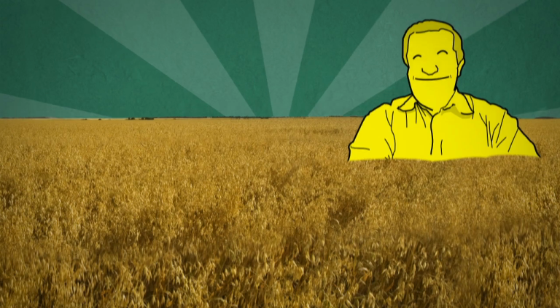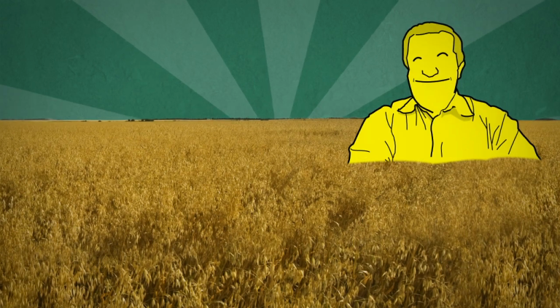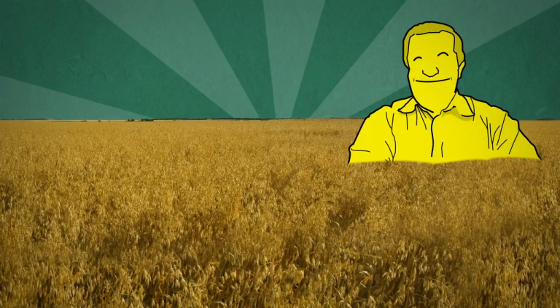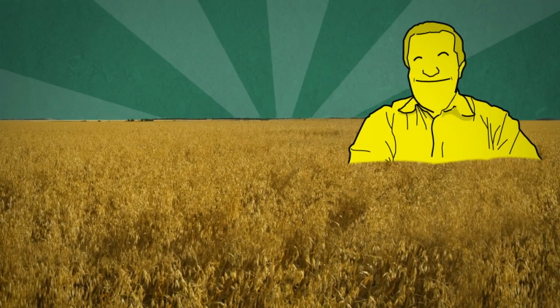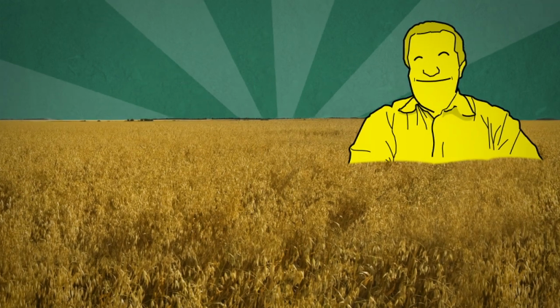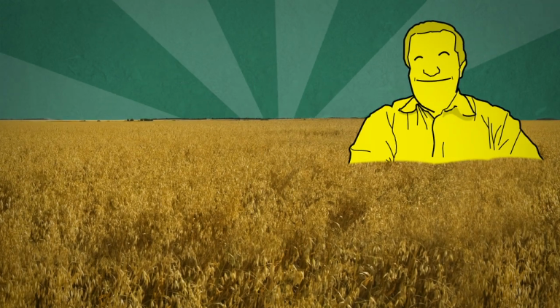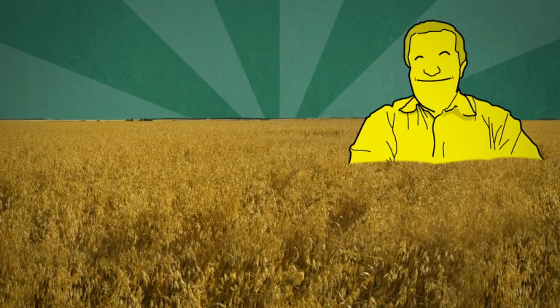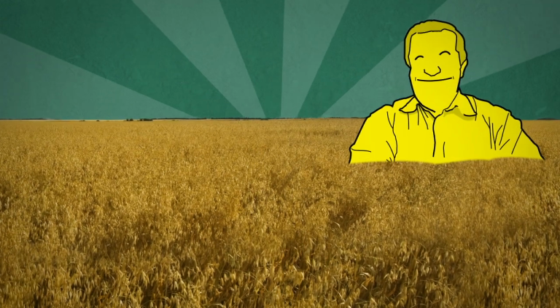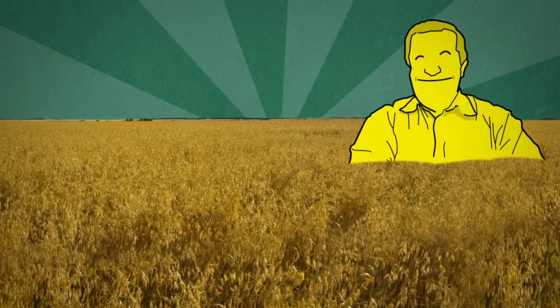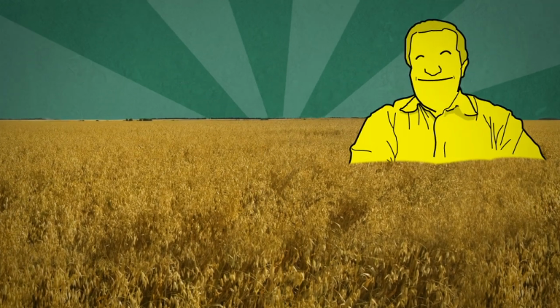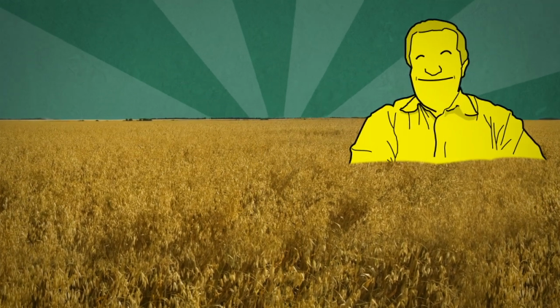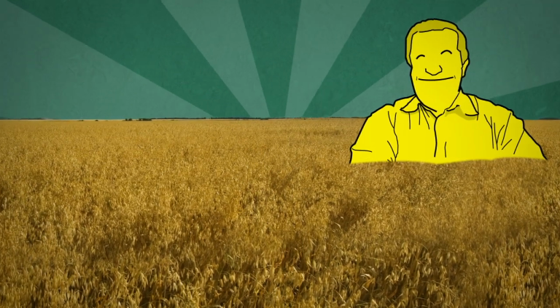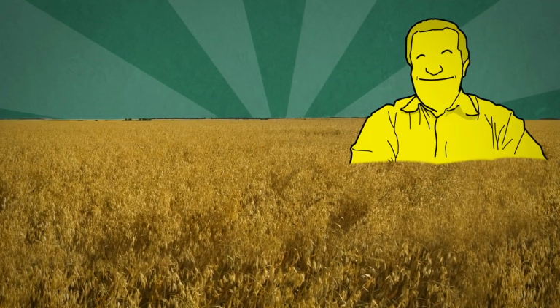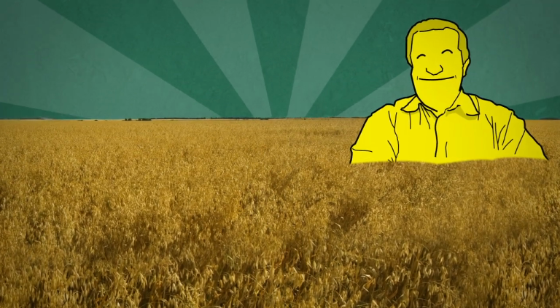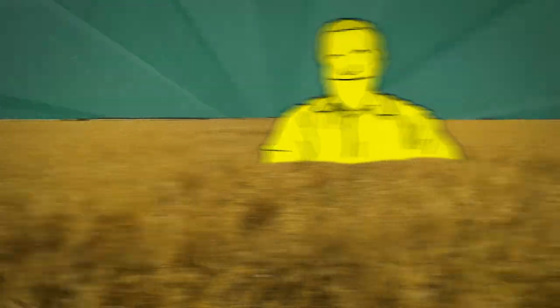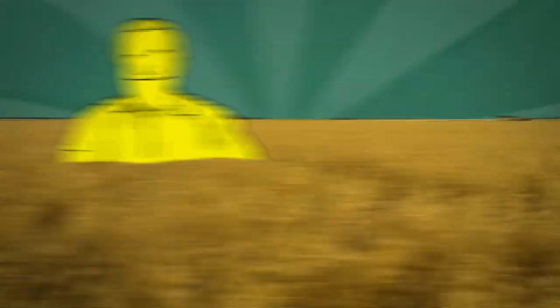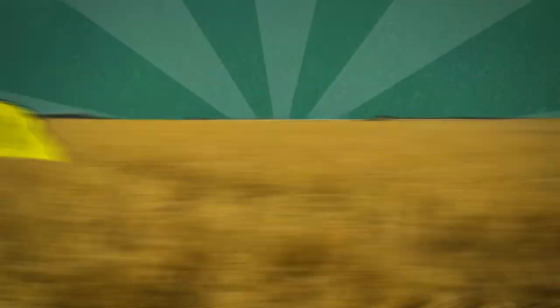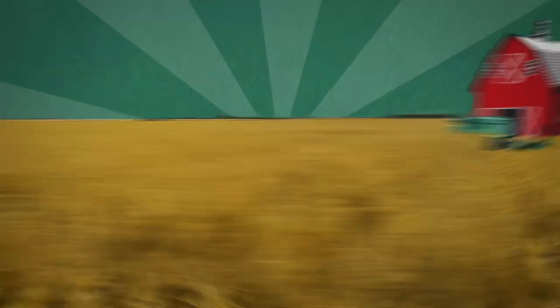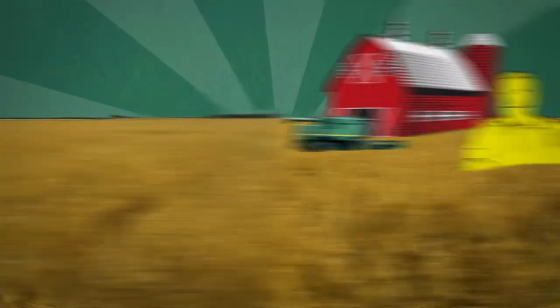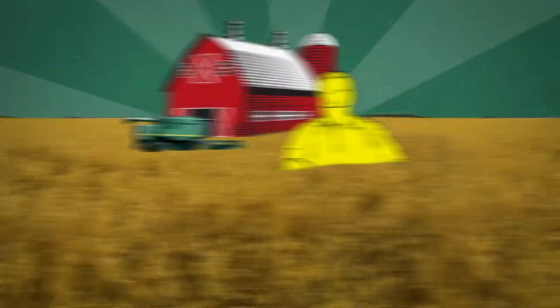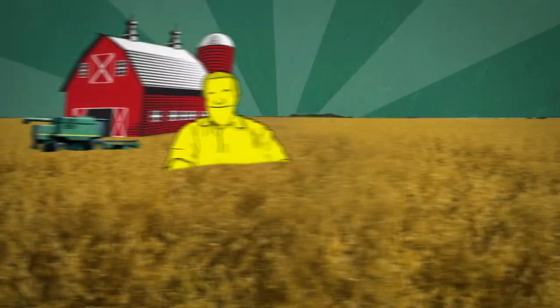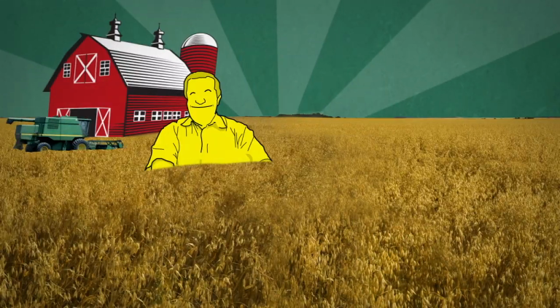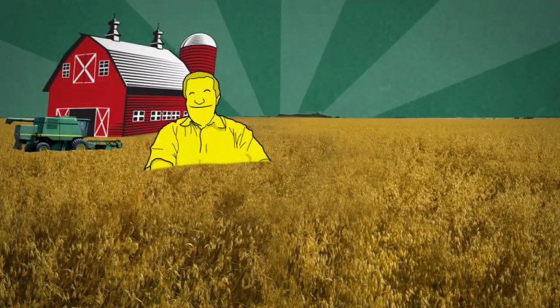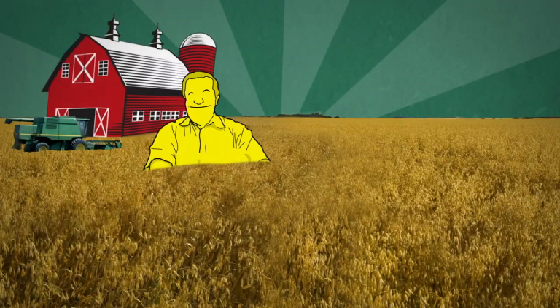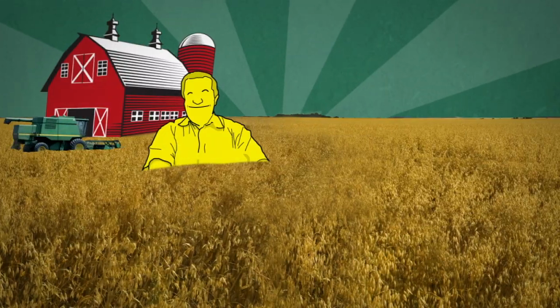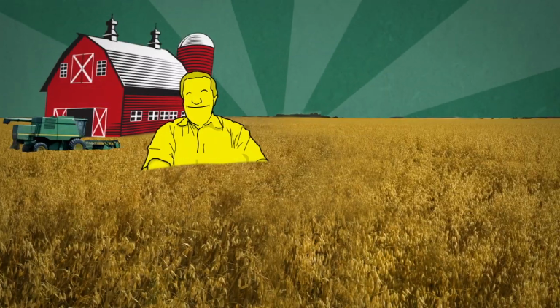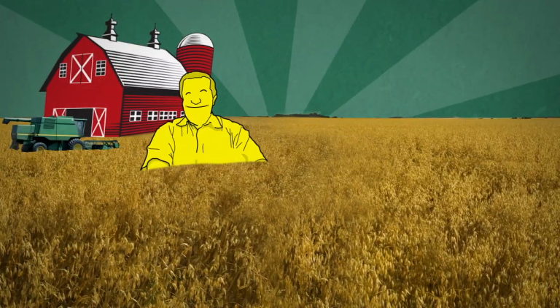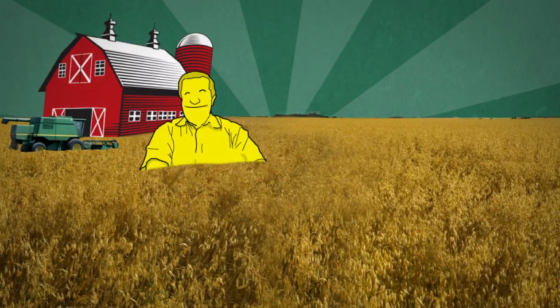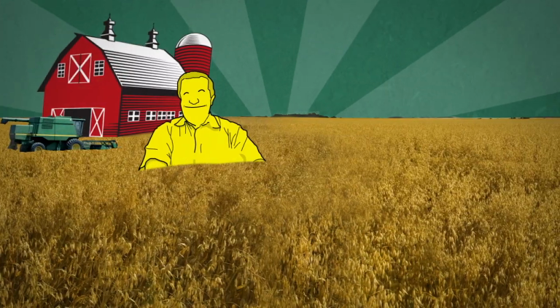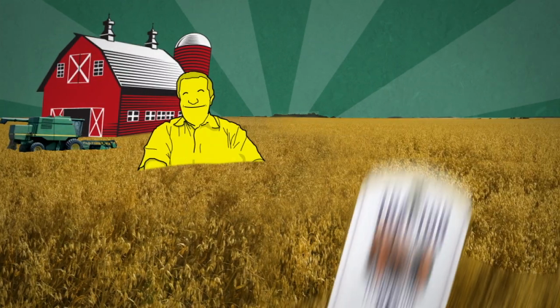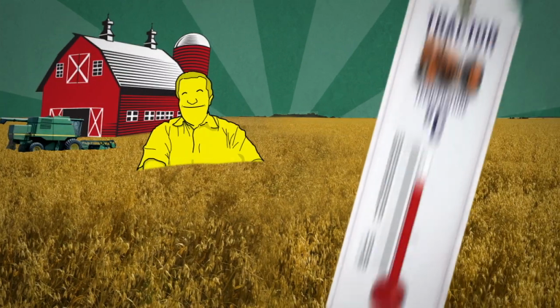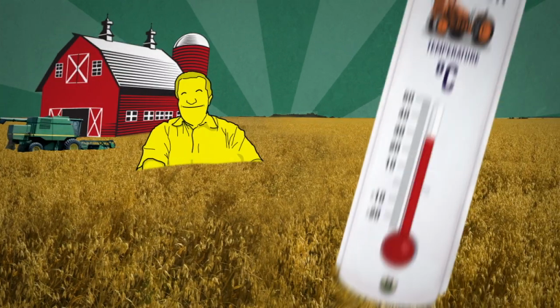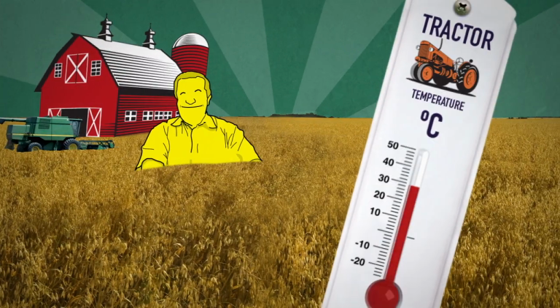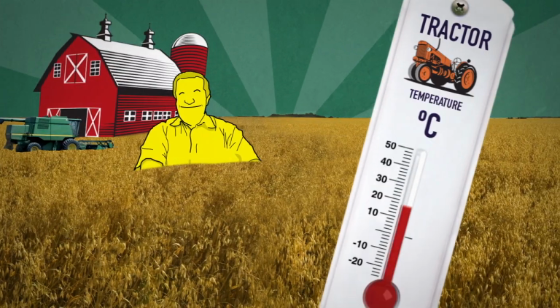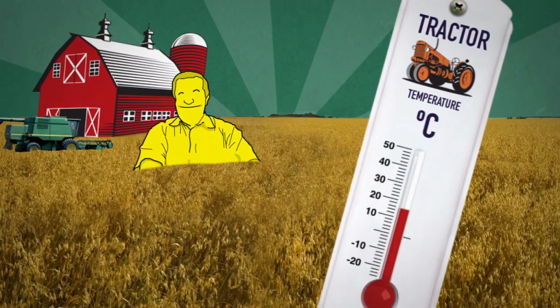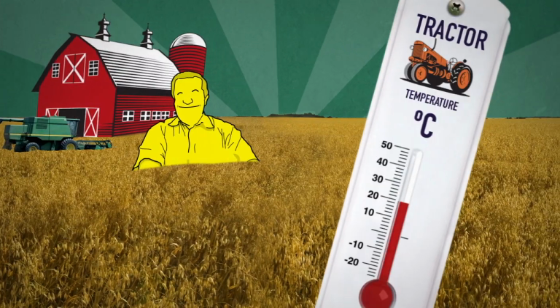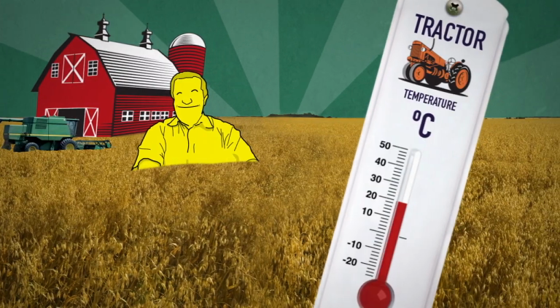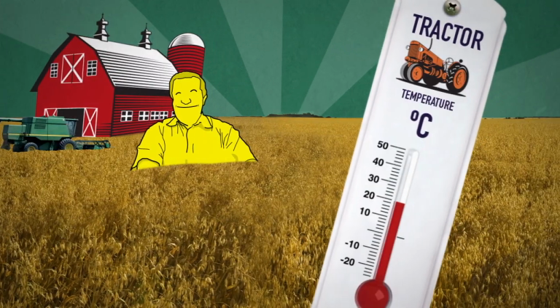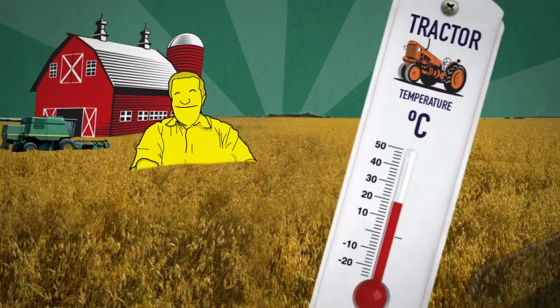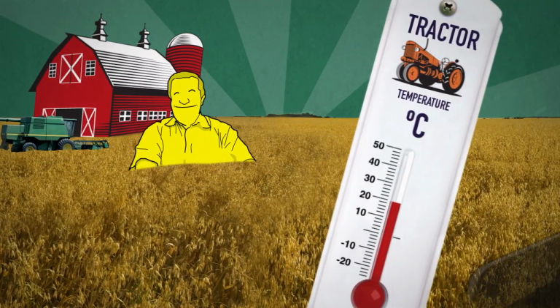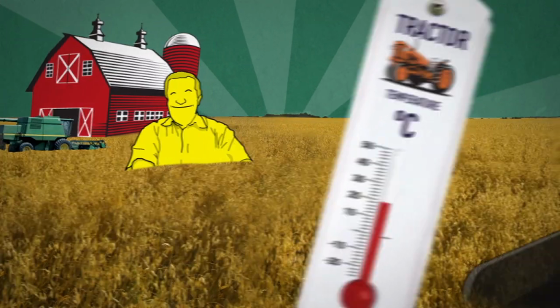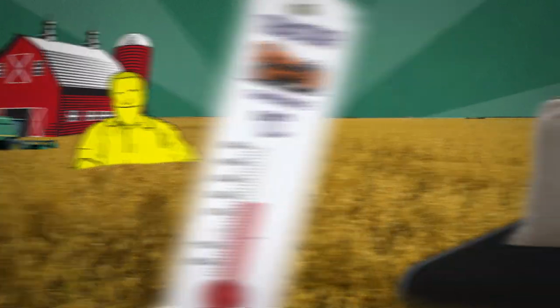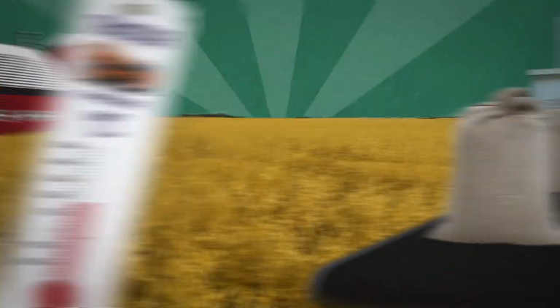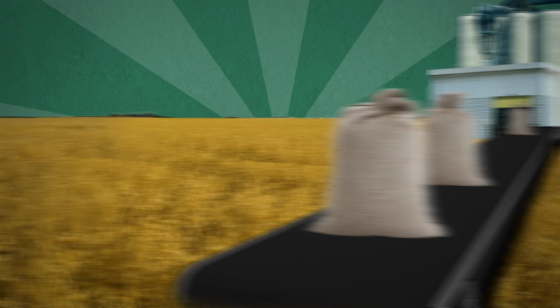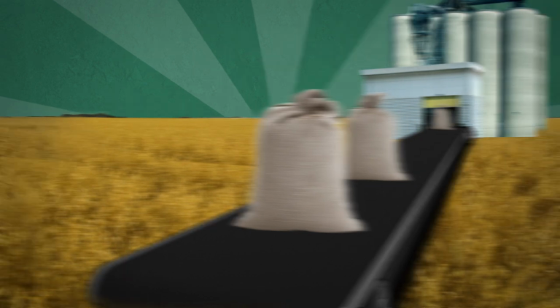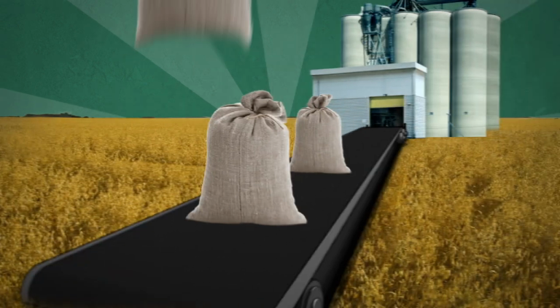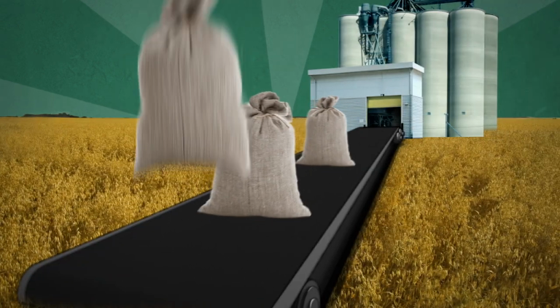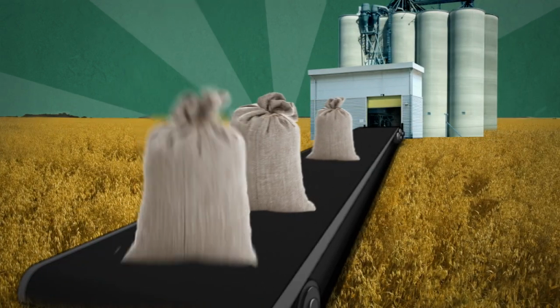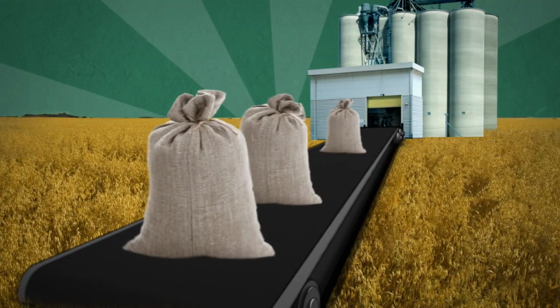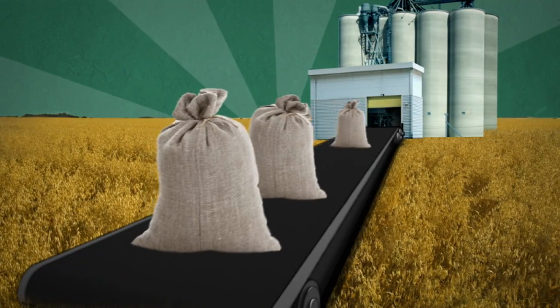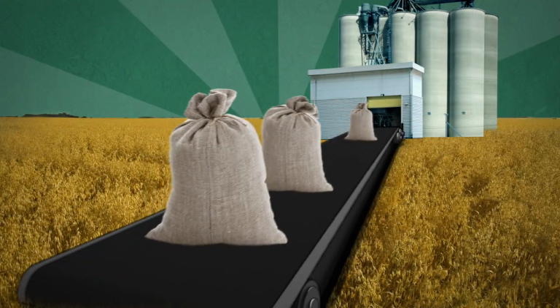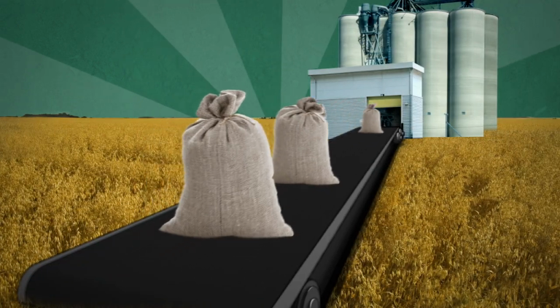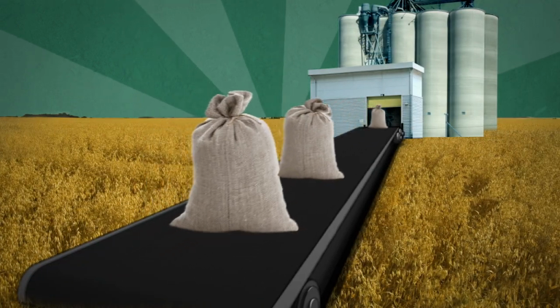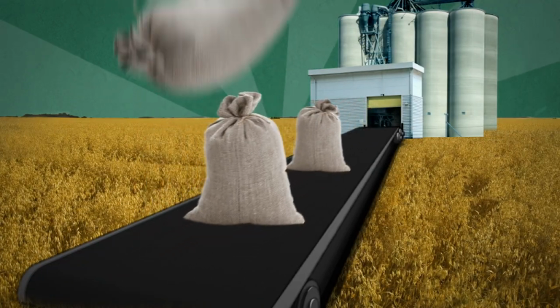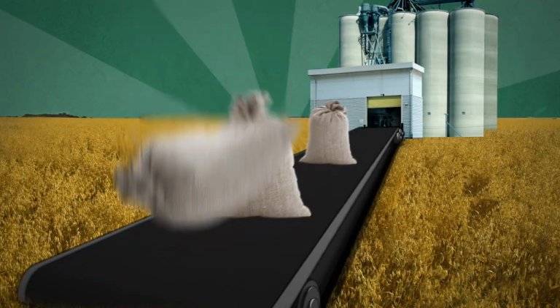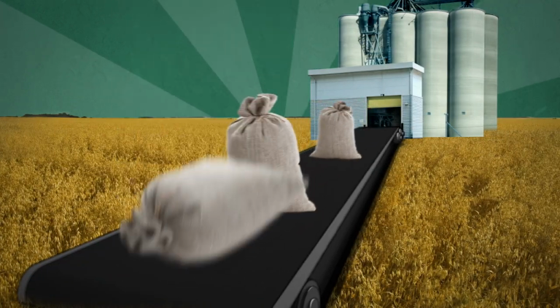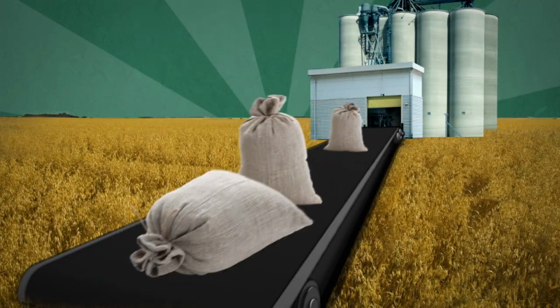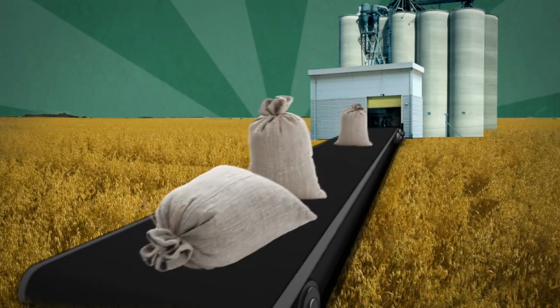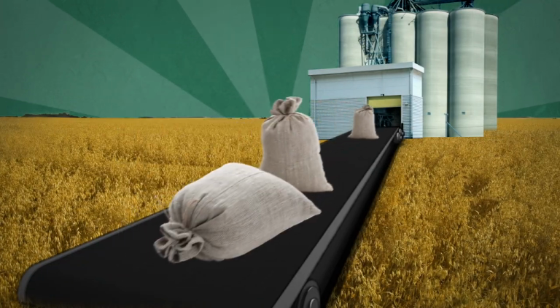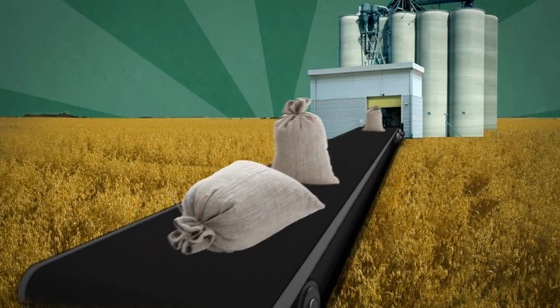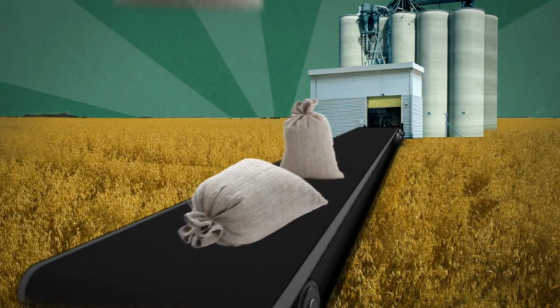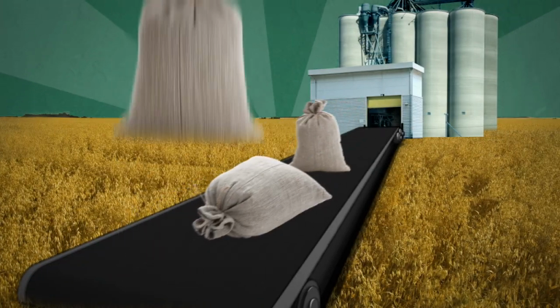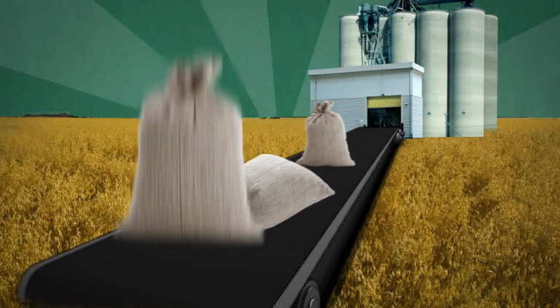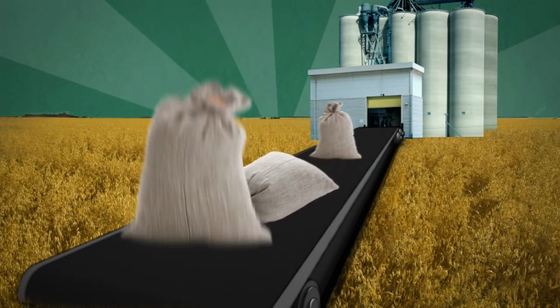Farmers love to grow oats. It's a crop that grows well in our cool climate. Canada is the third largest producer of oats in the world.